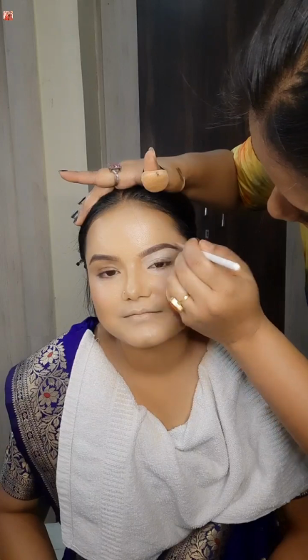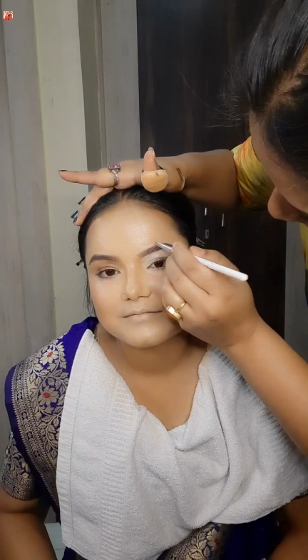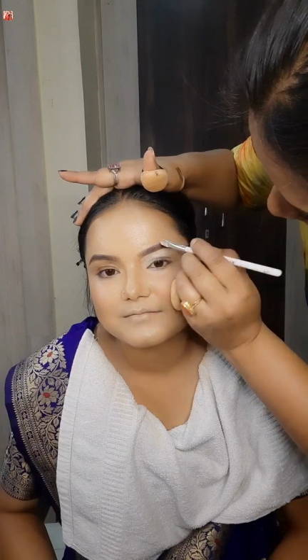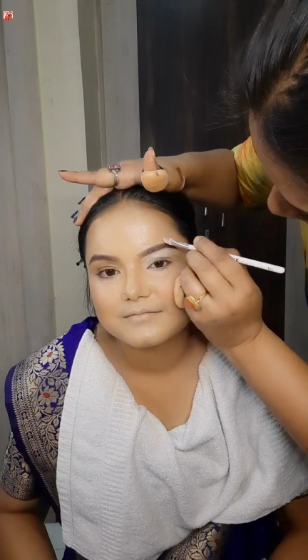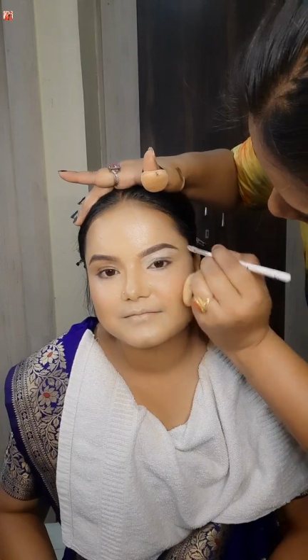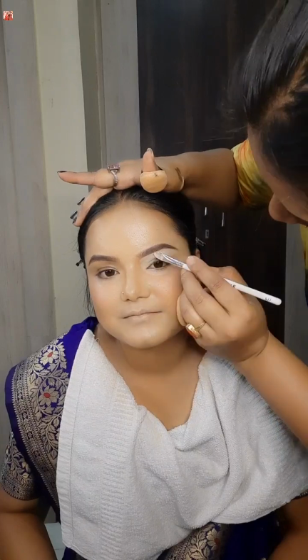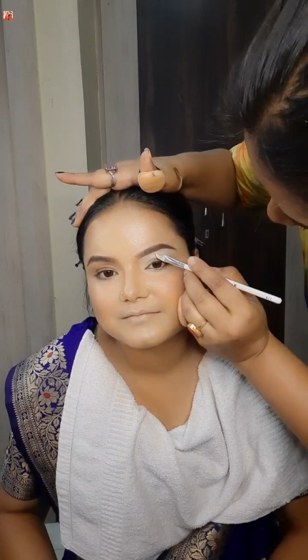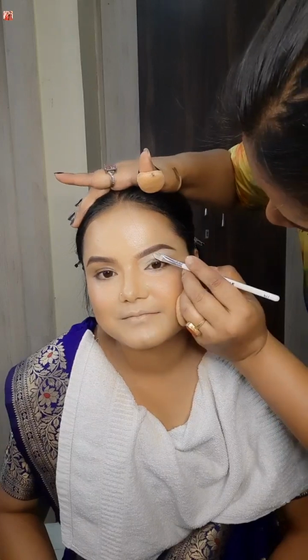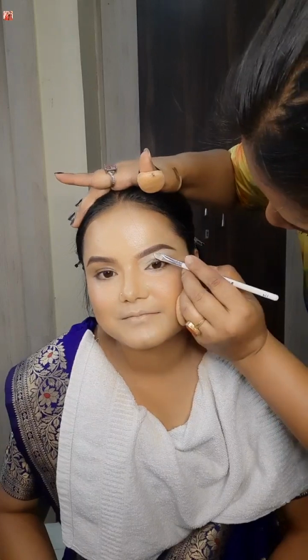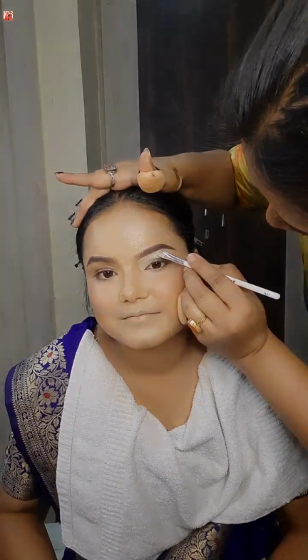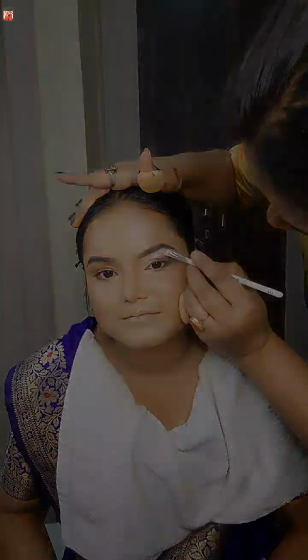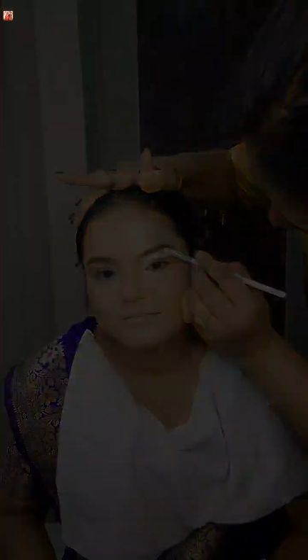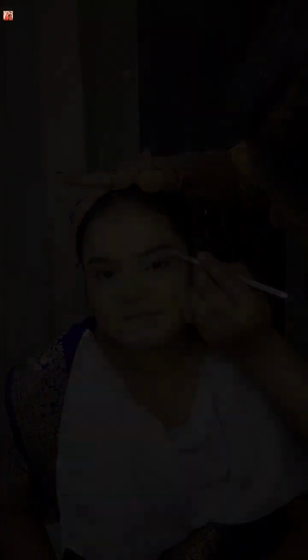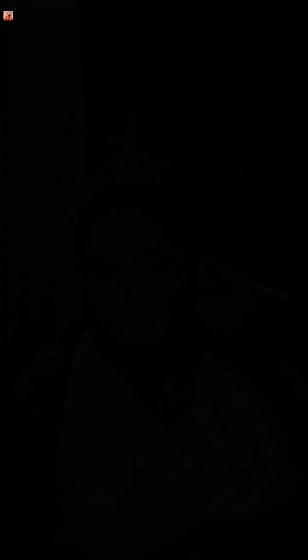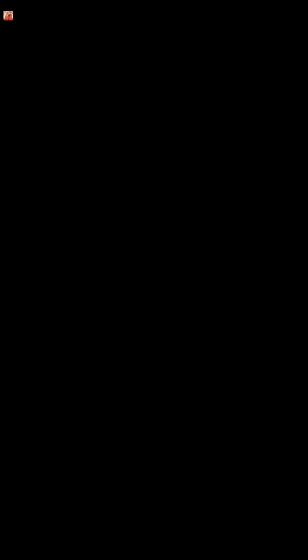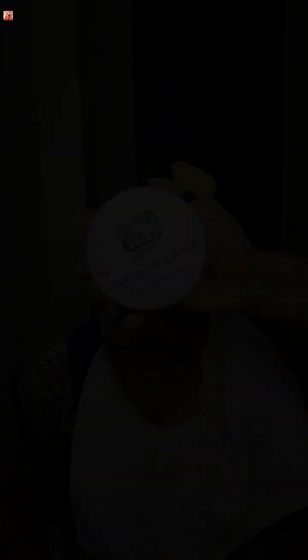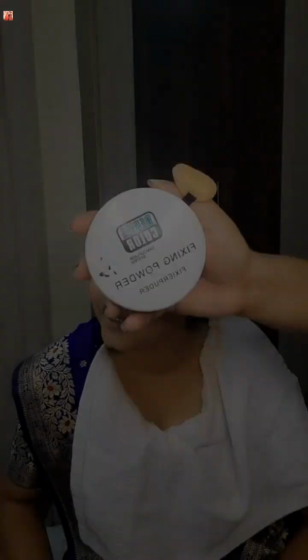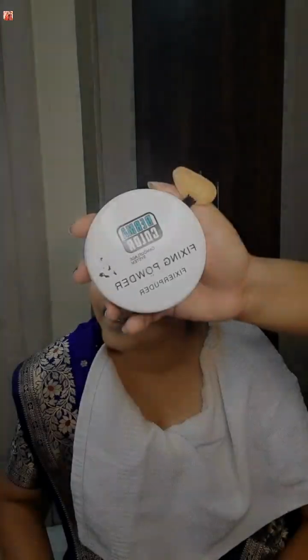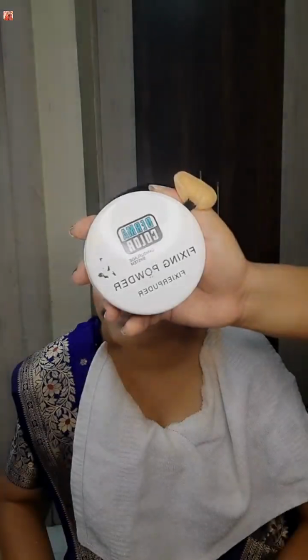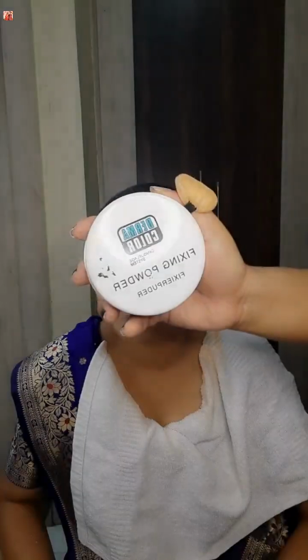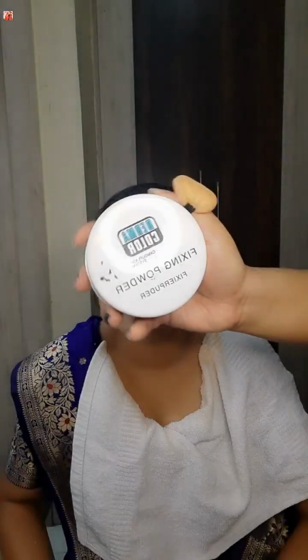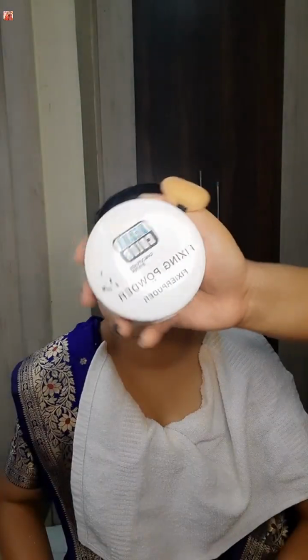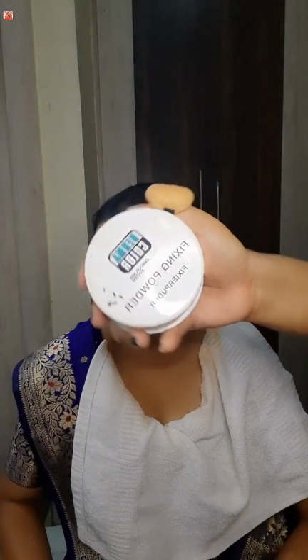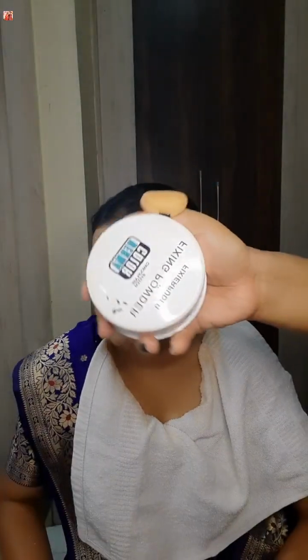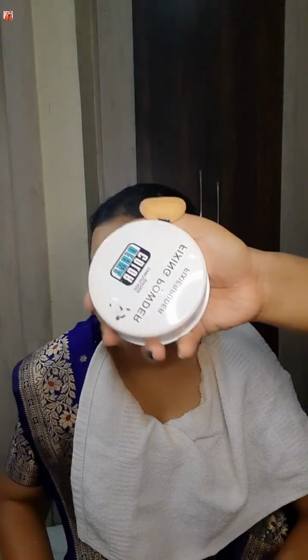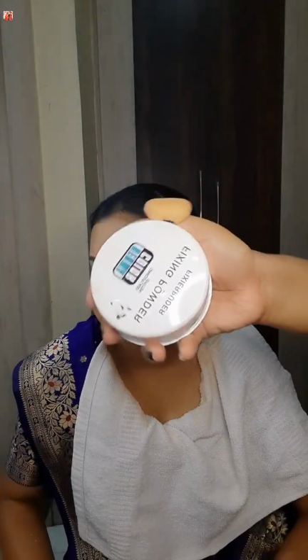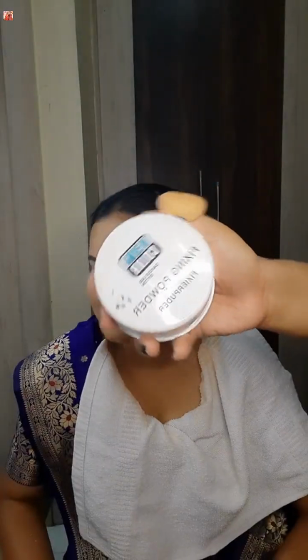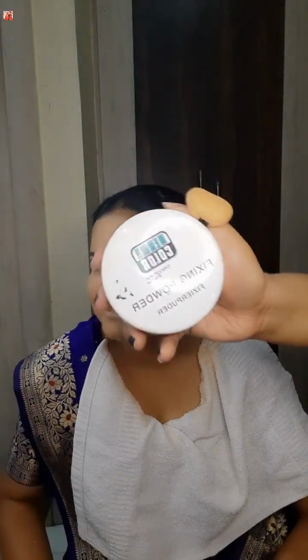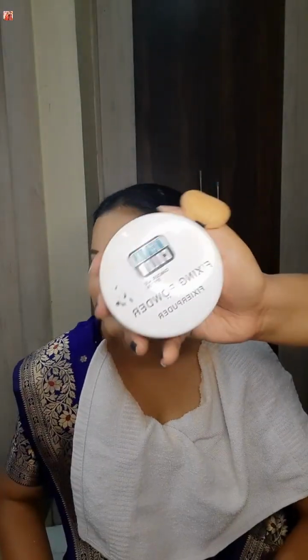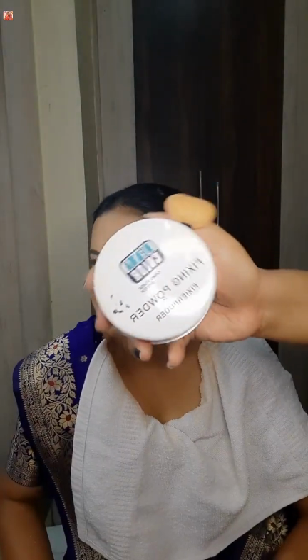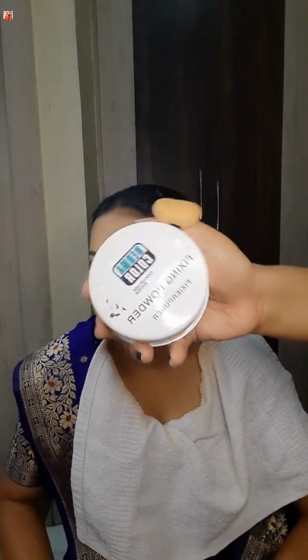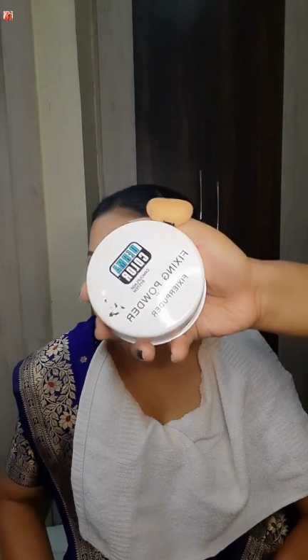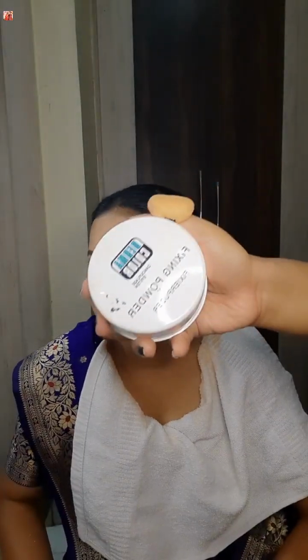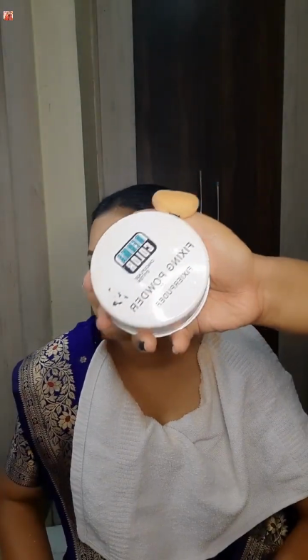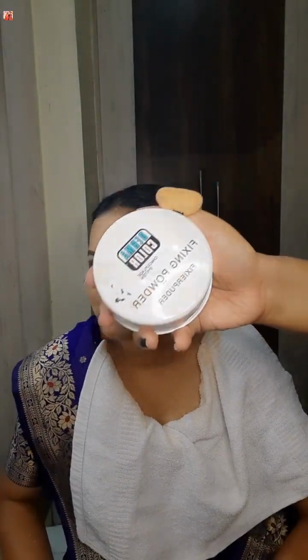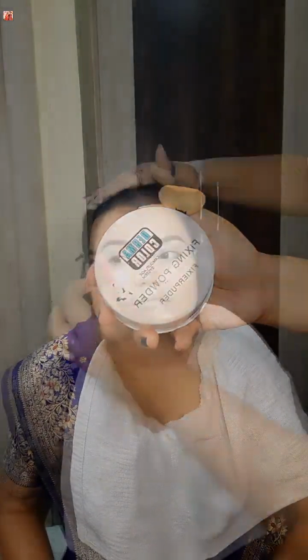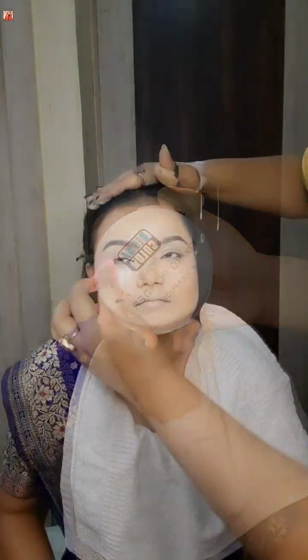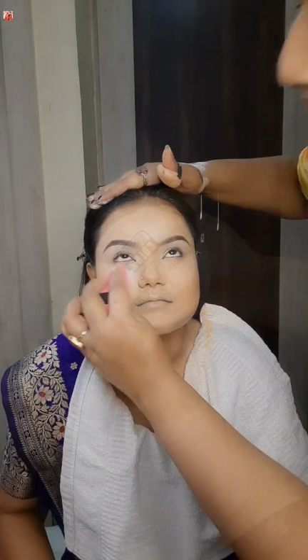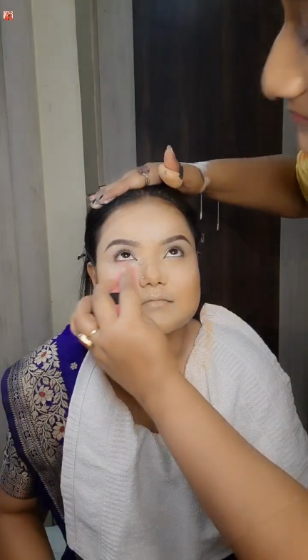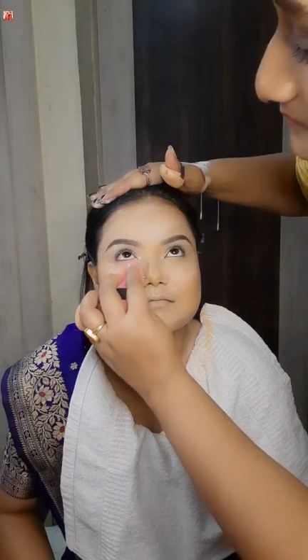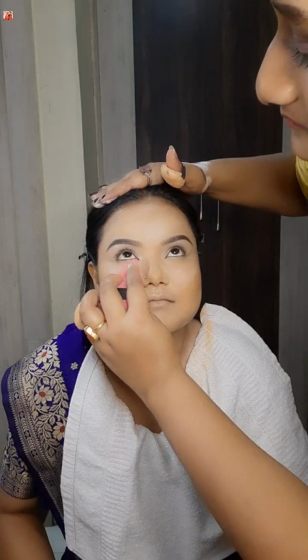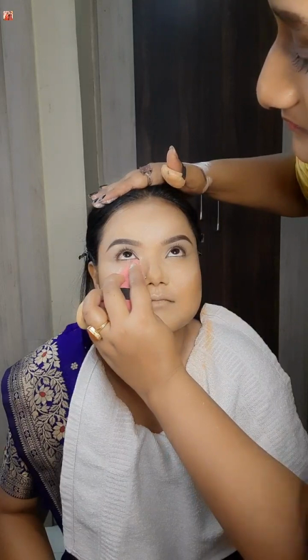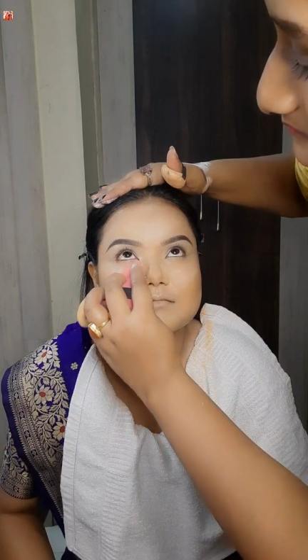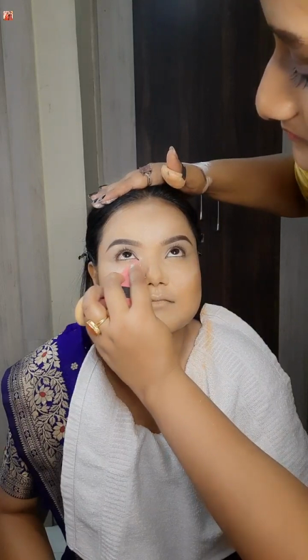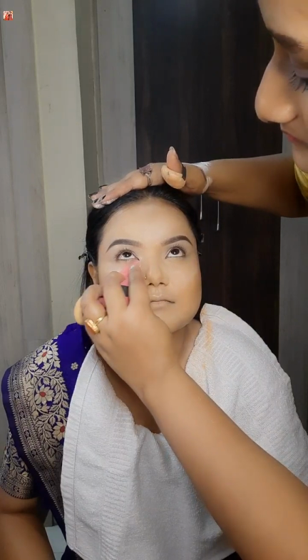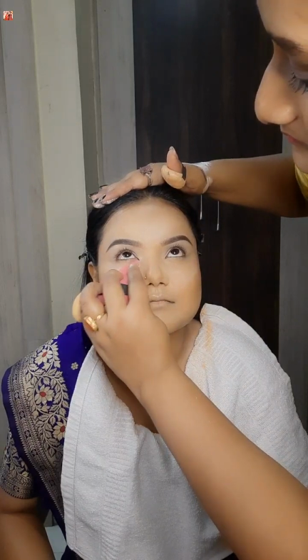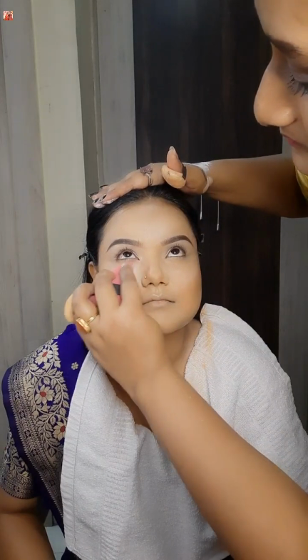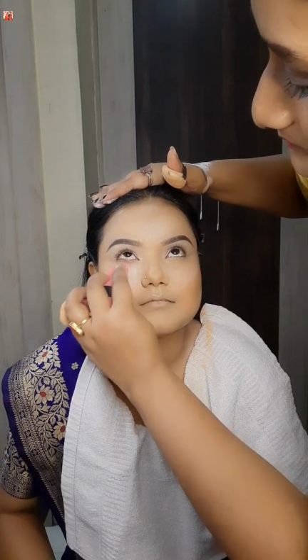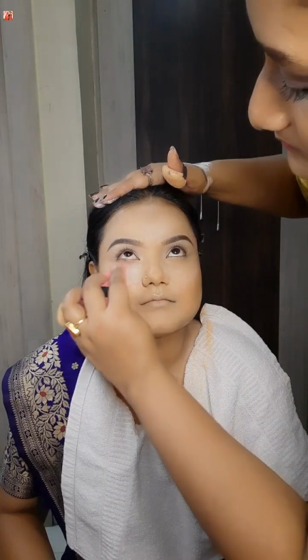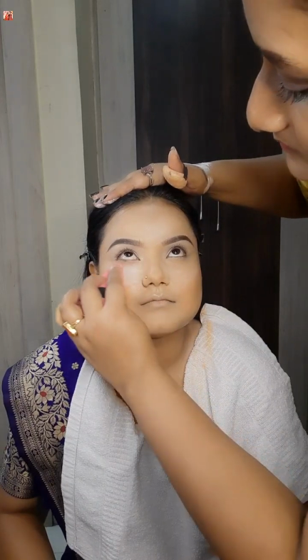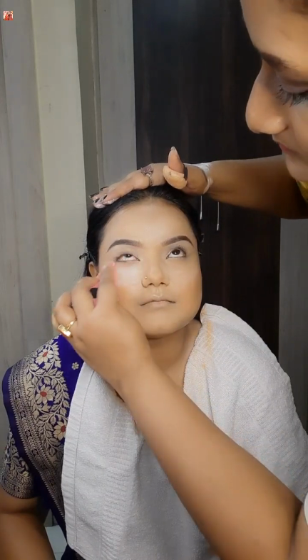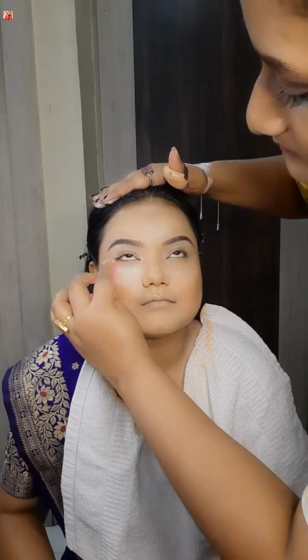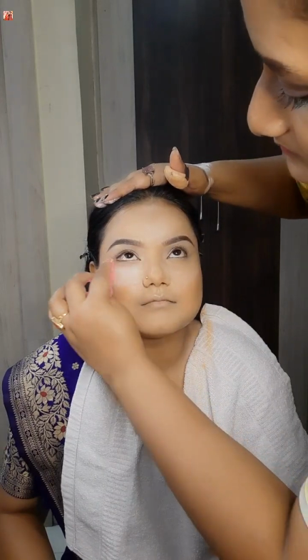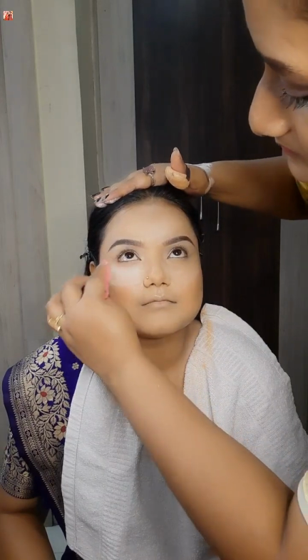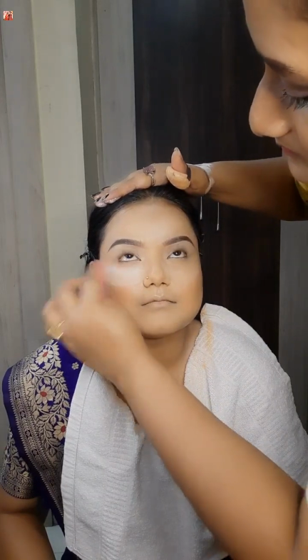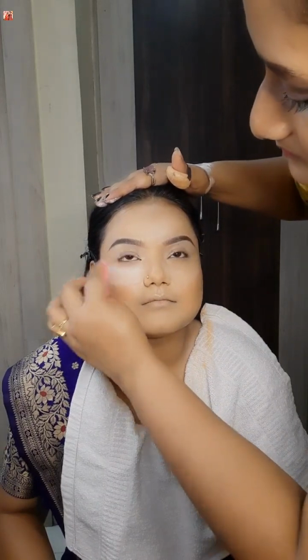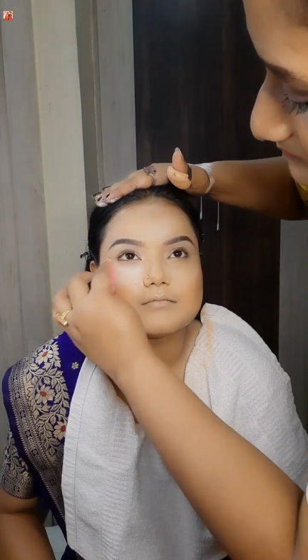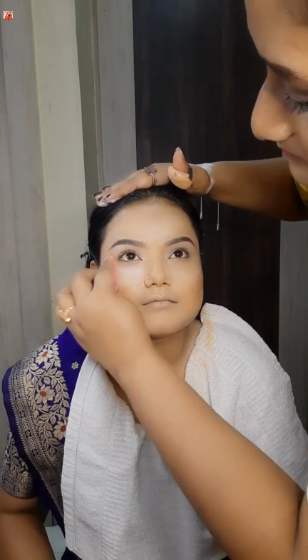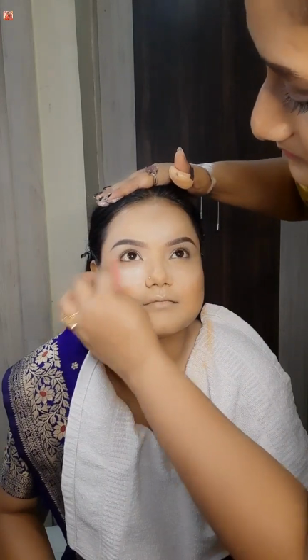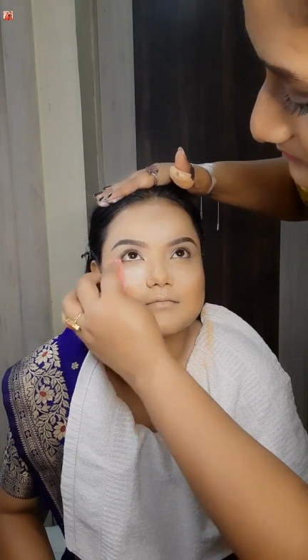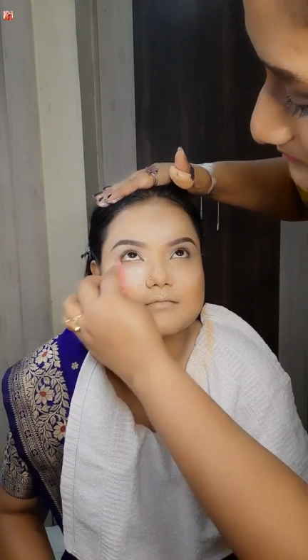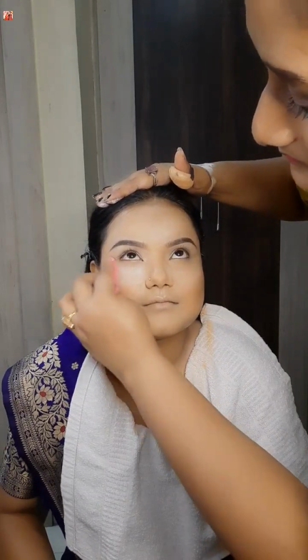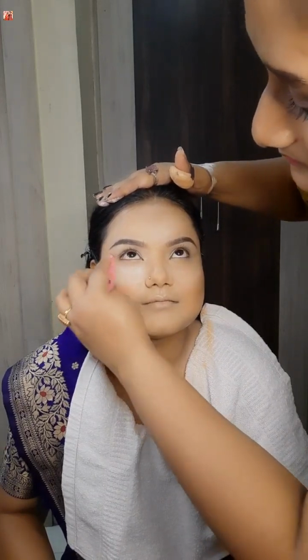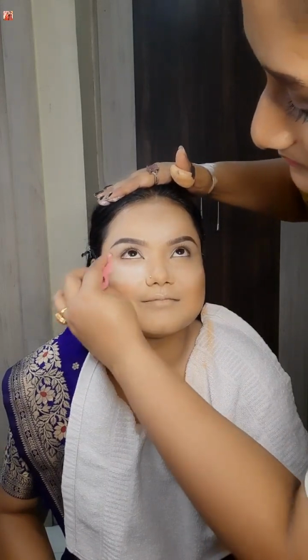Eye base, highlighter, and eye base. I will apply the makeup — foundation applied — I will apply the makeup on.